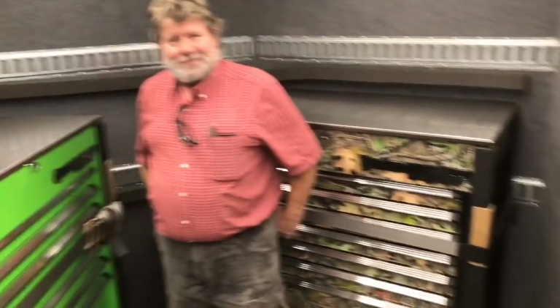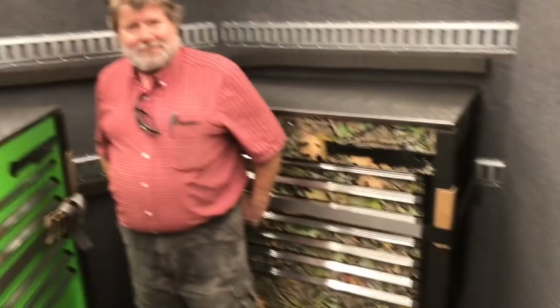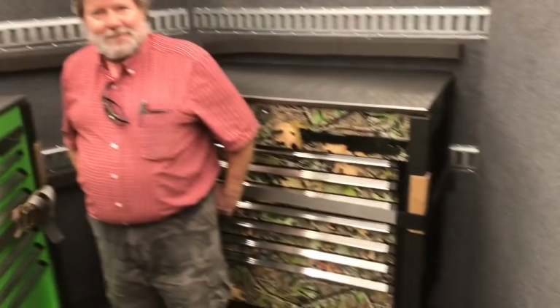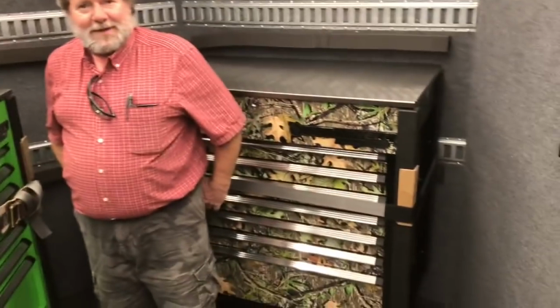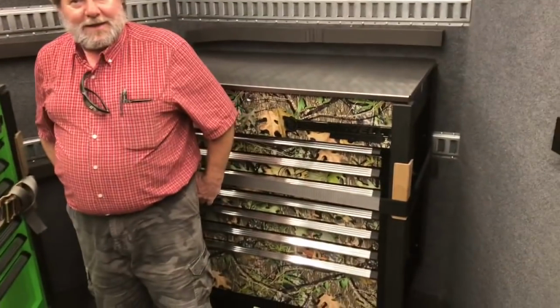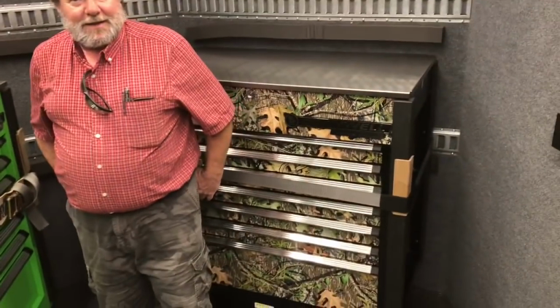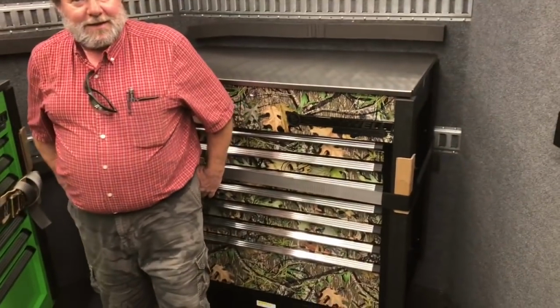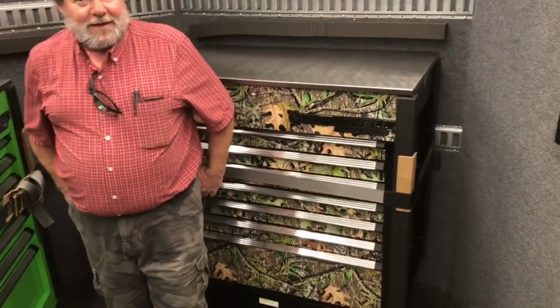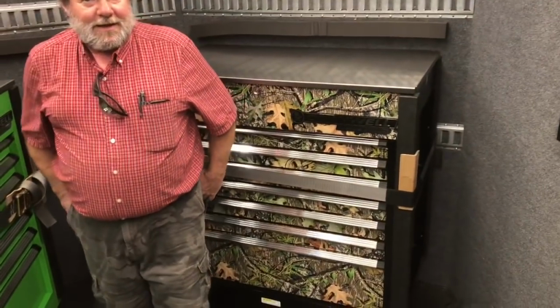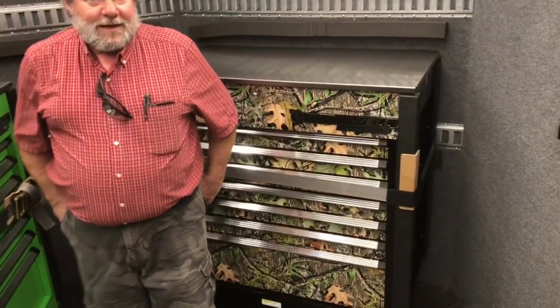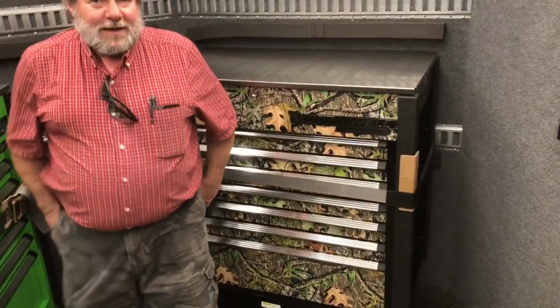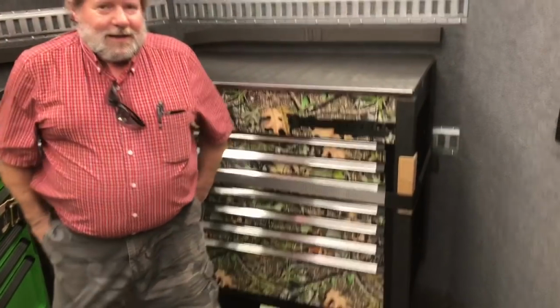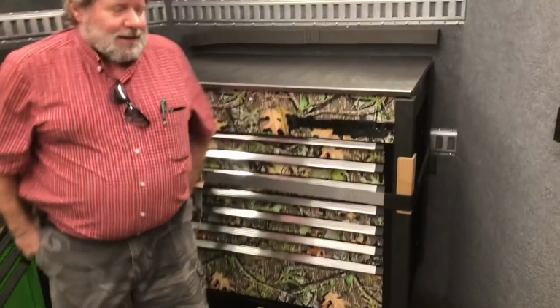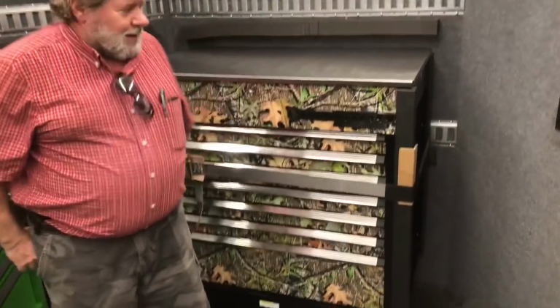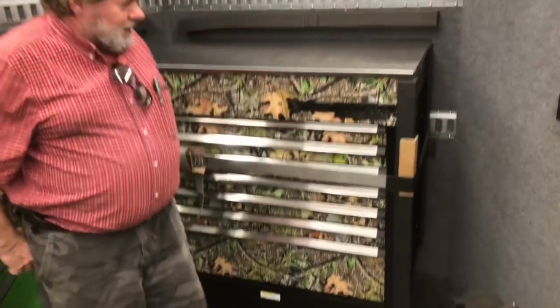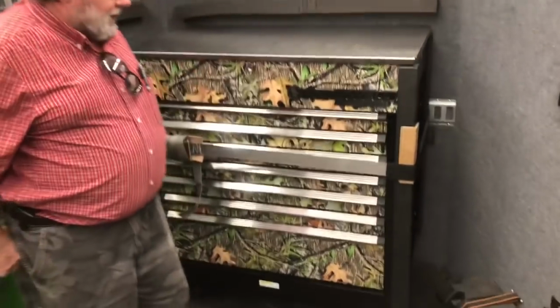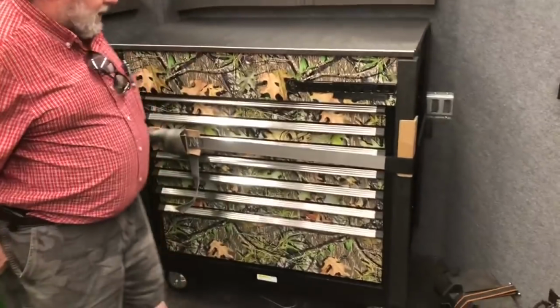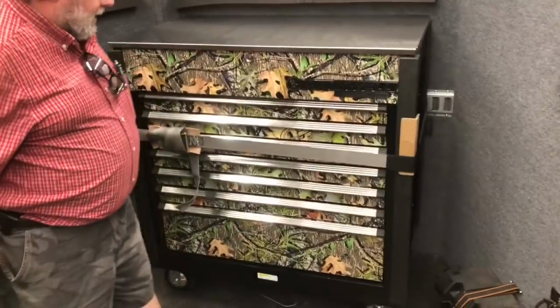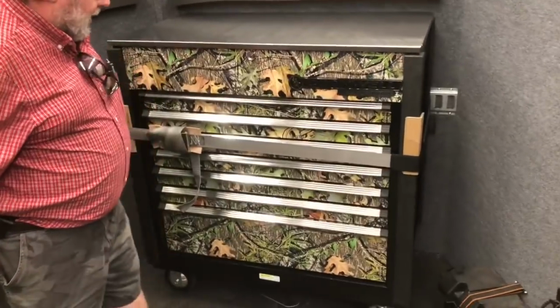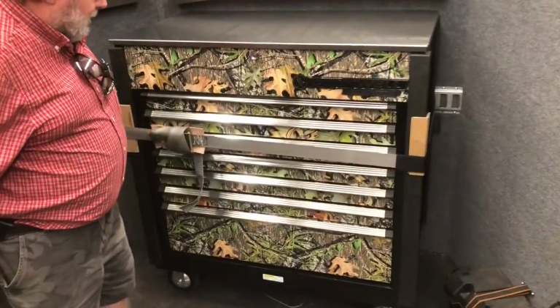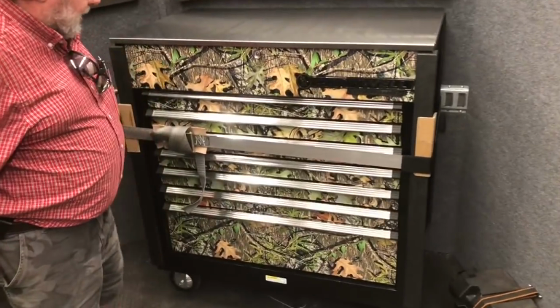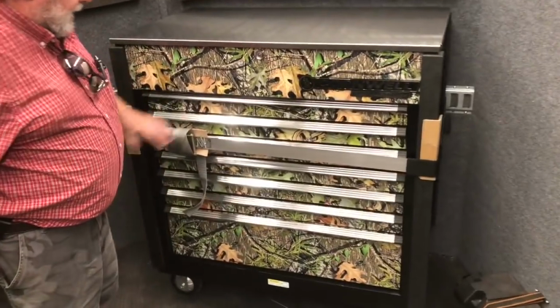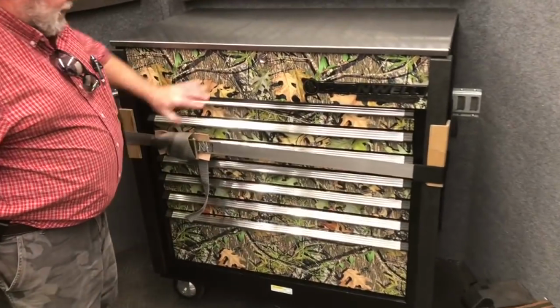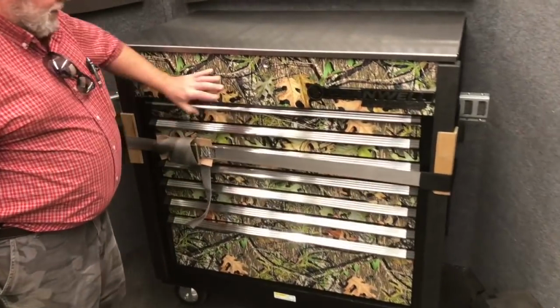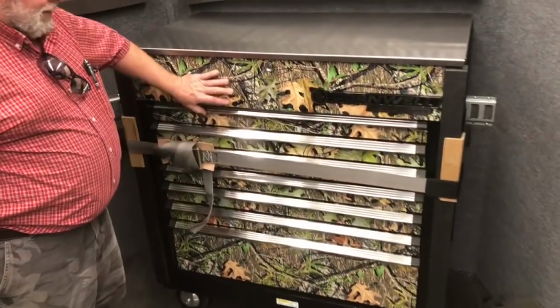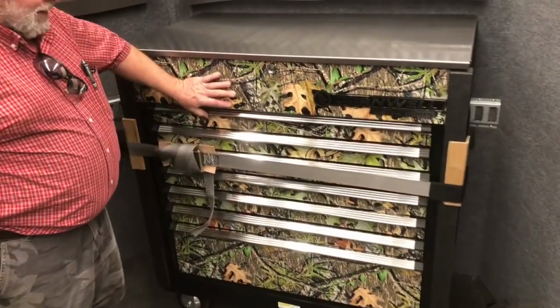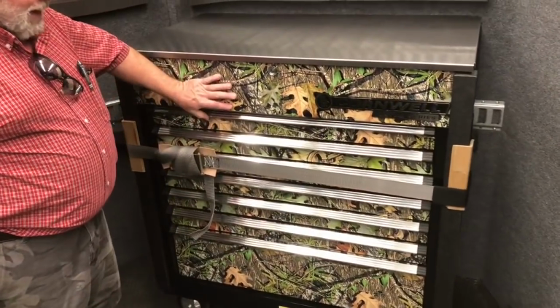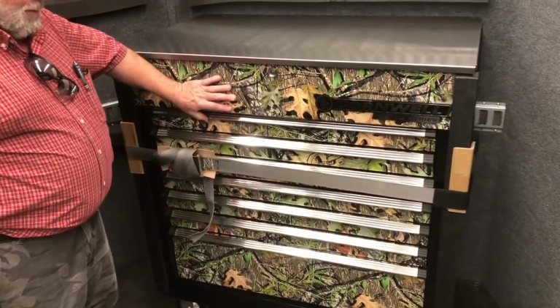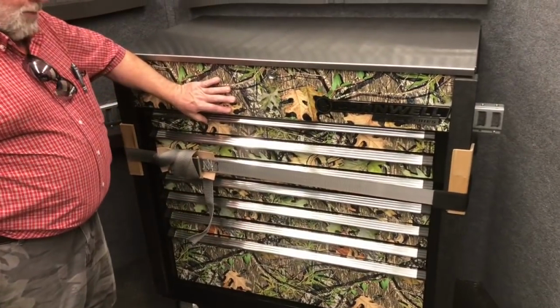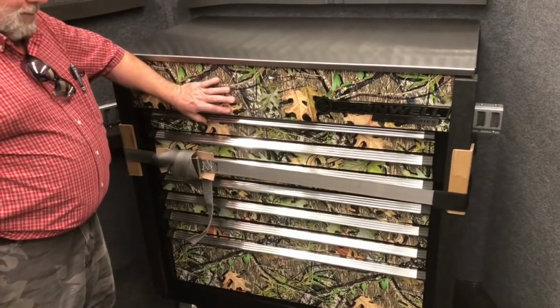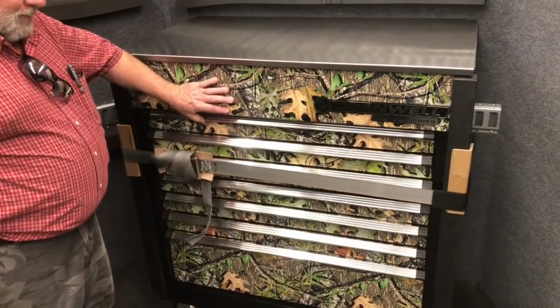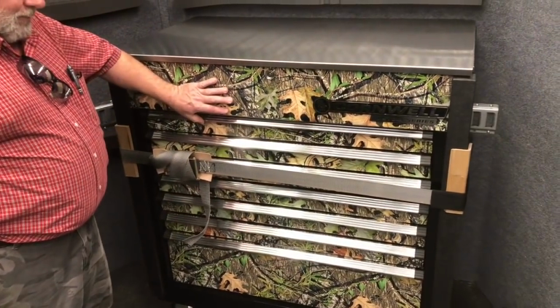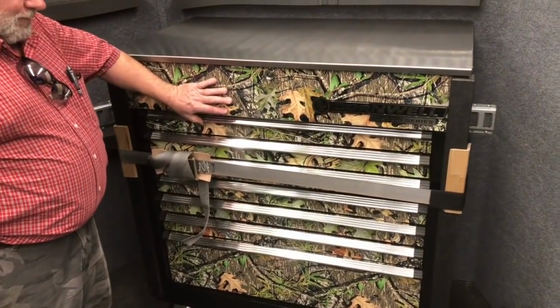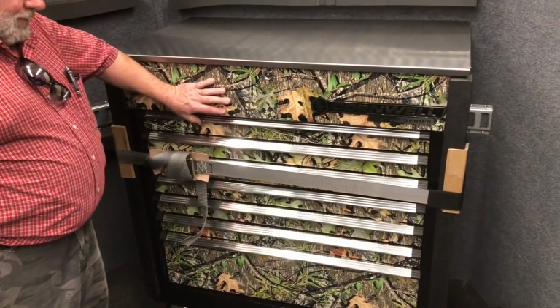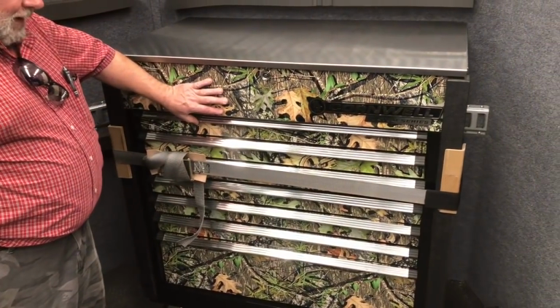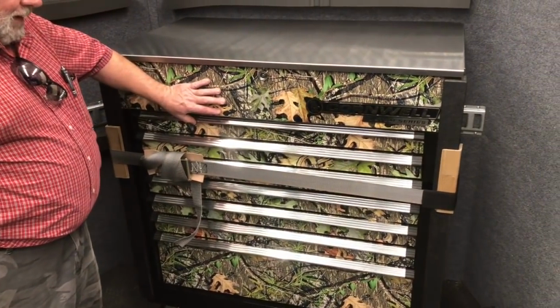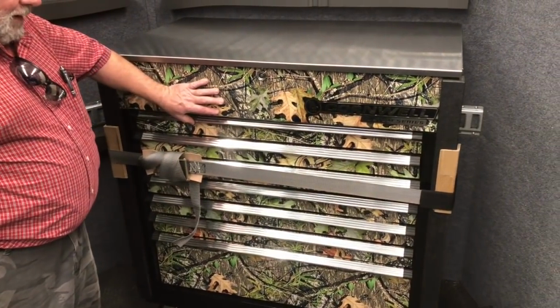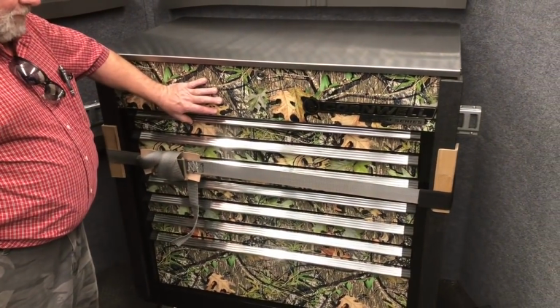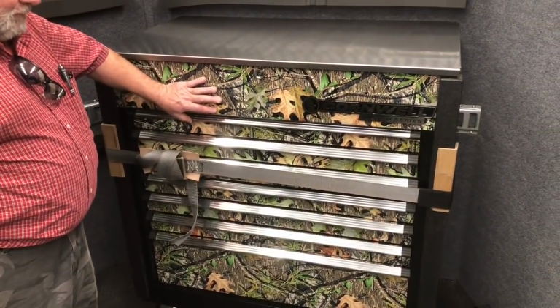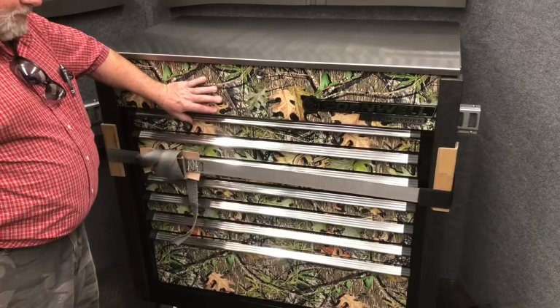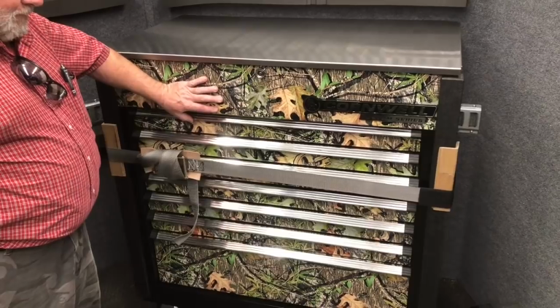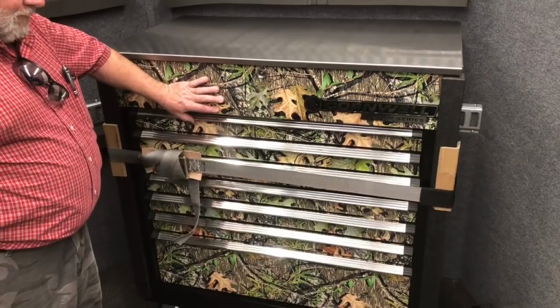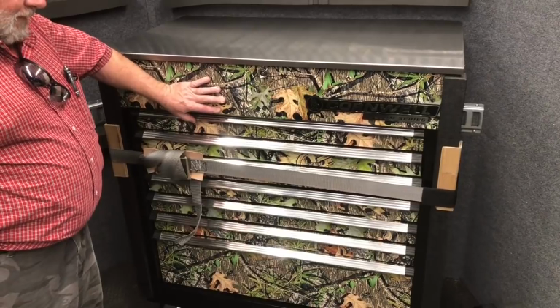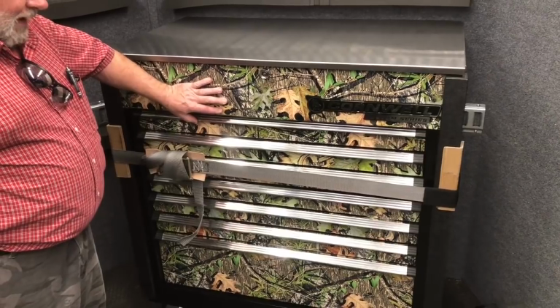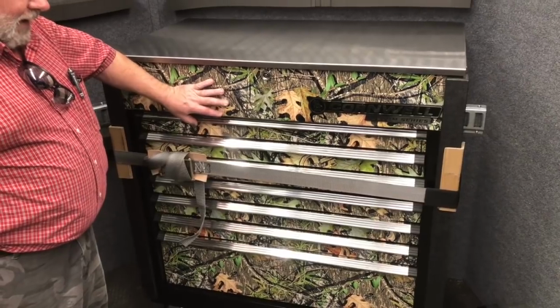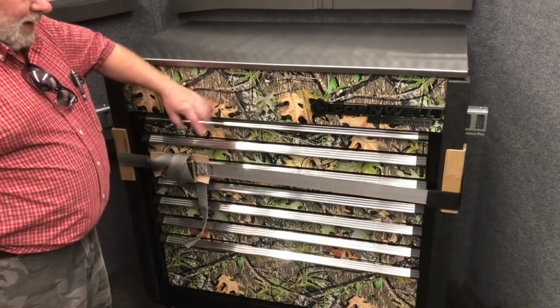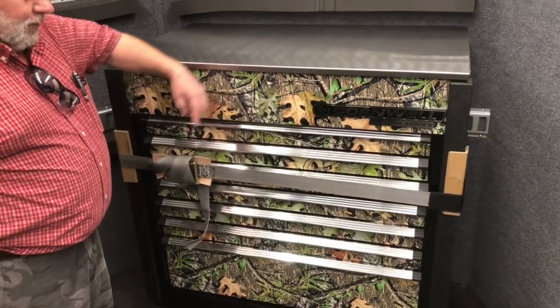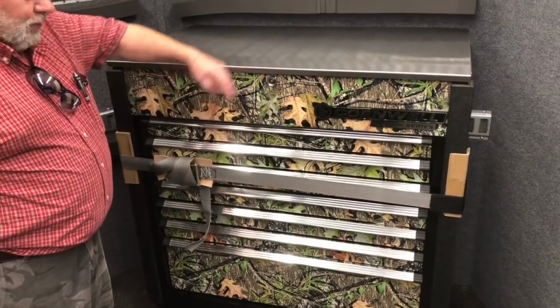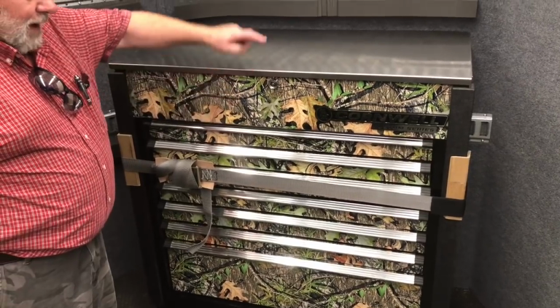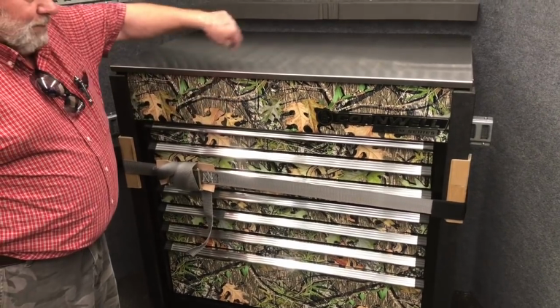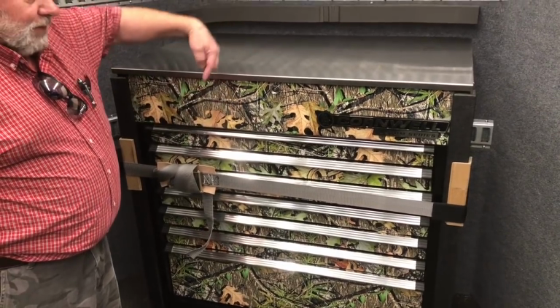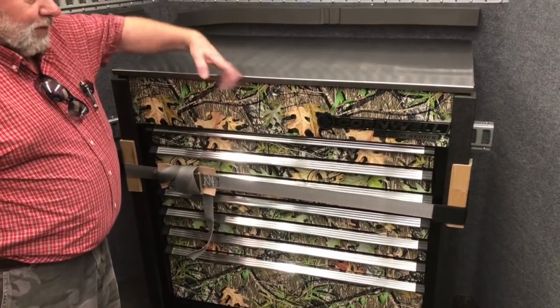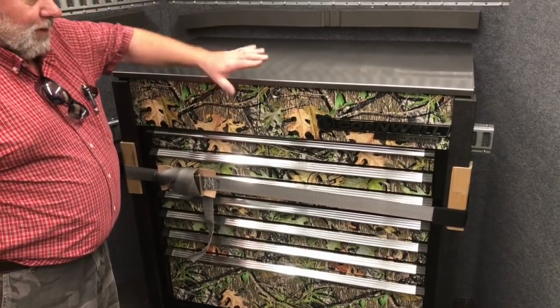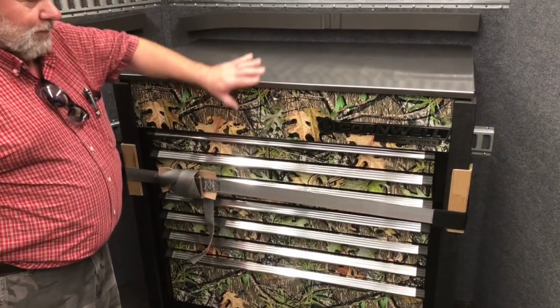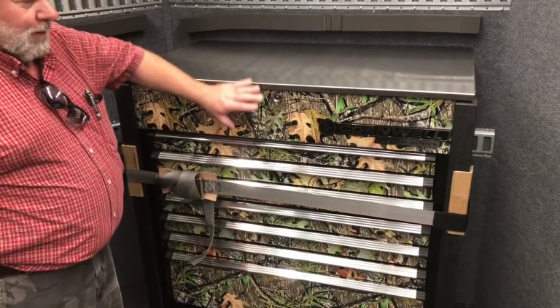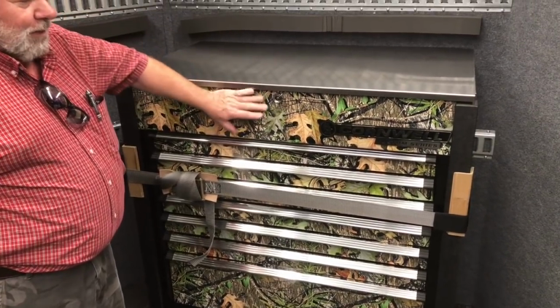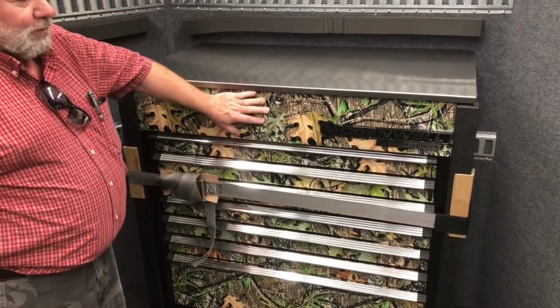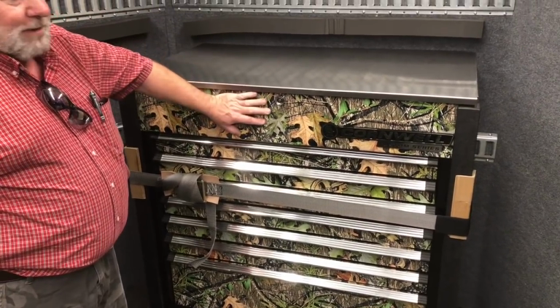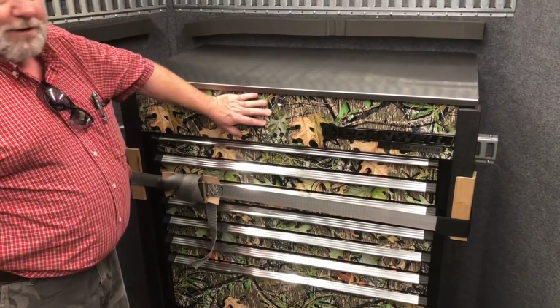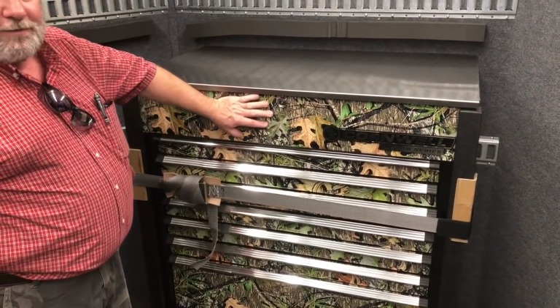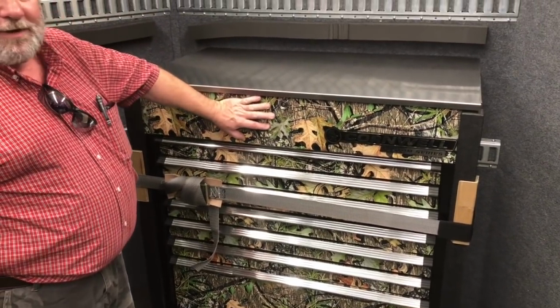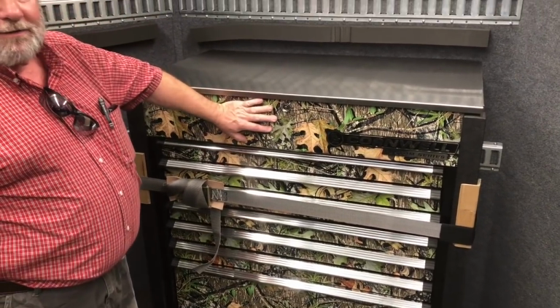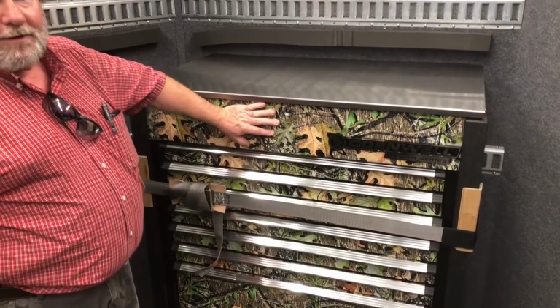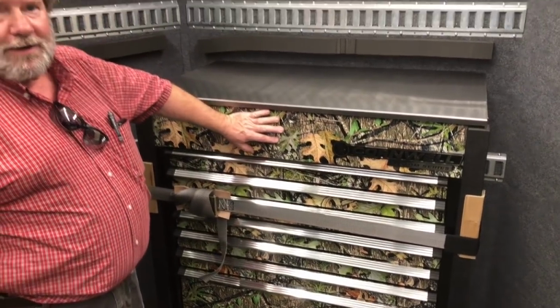You also got one that's a camo pattern. I had this one wrapped myself — it cost me another $500. That's cool.